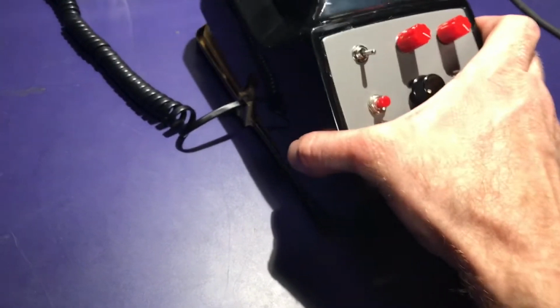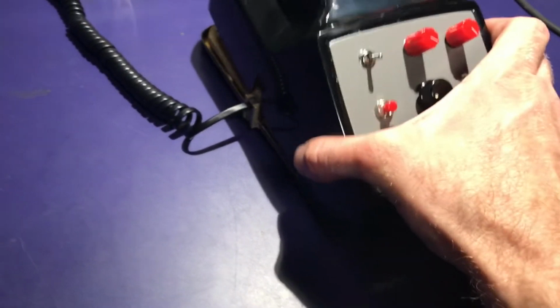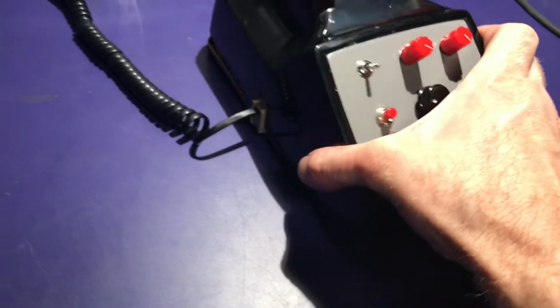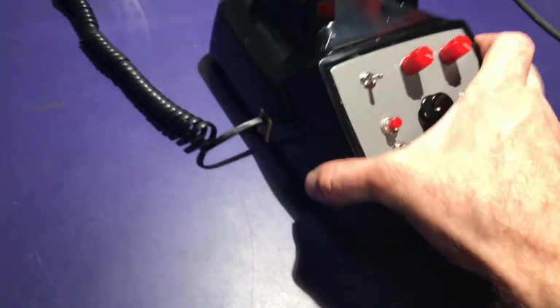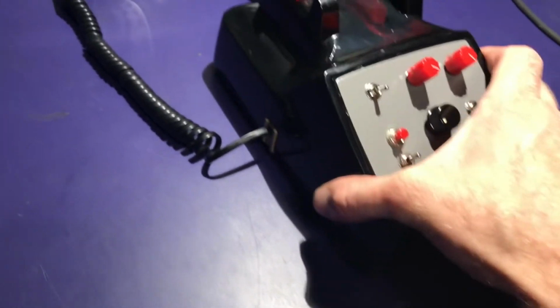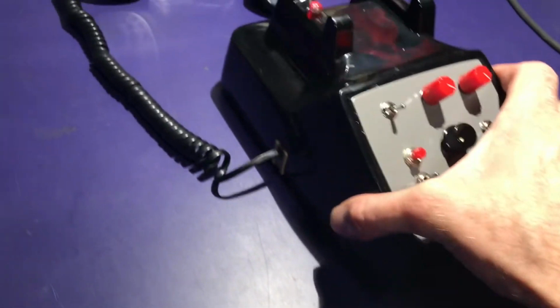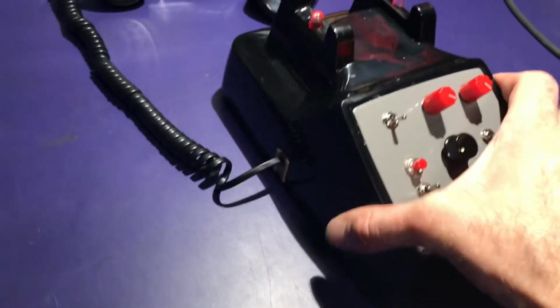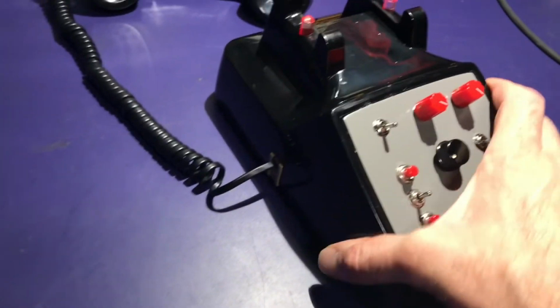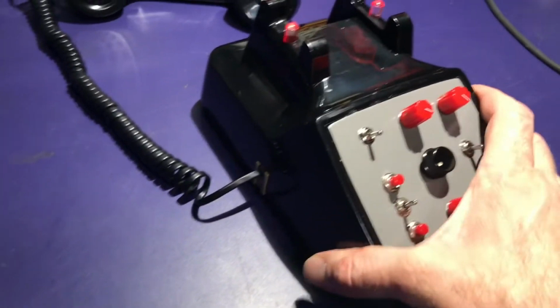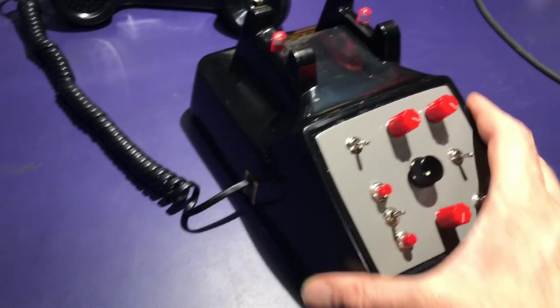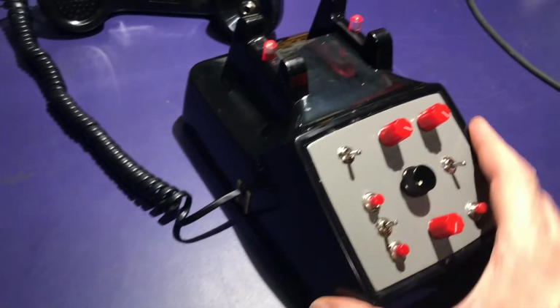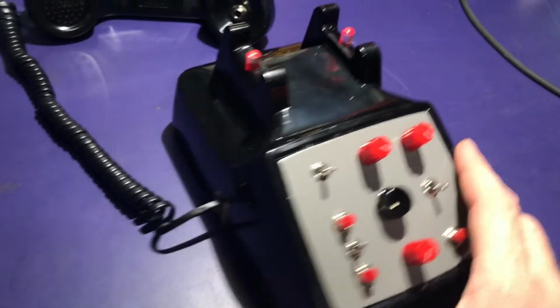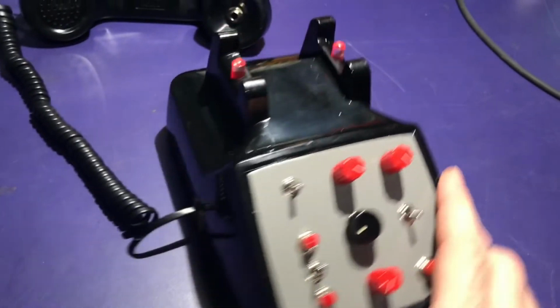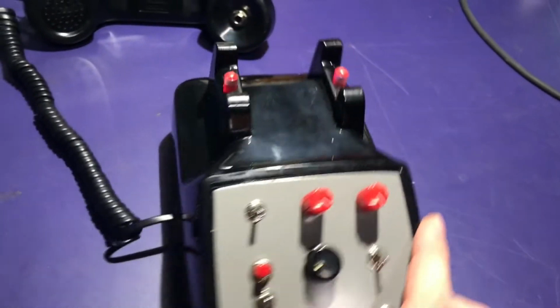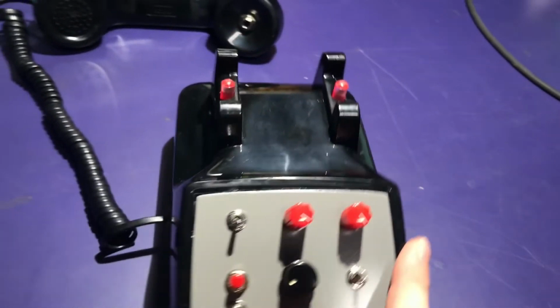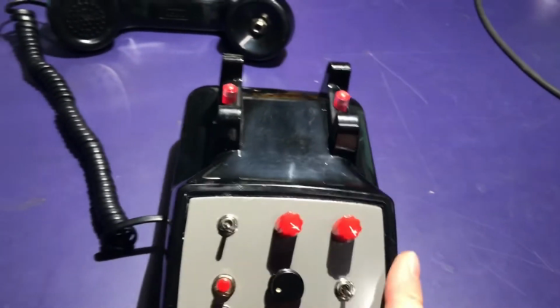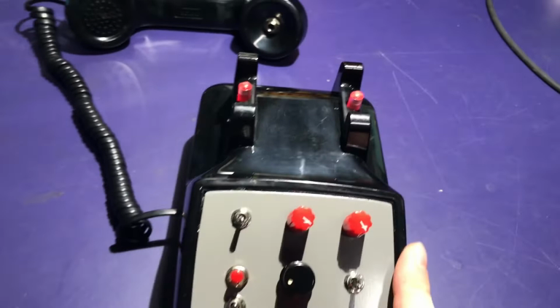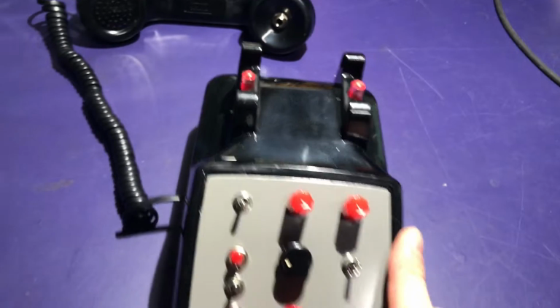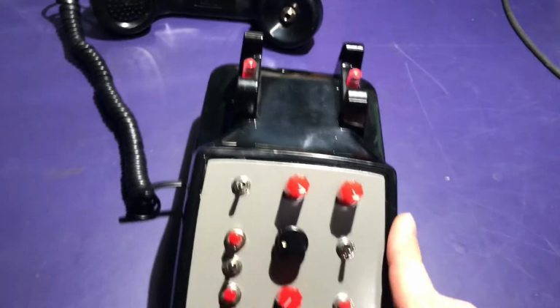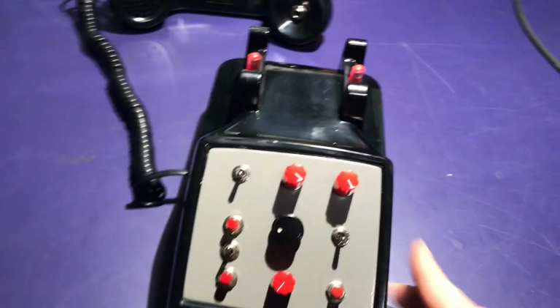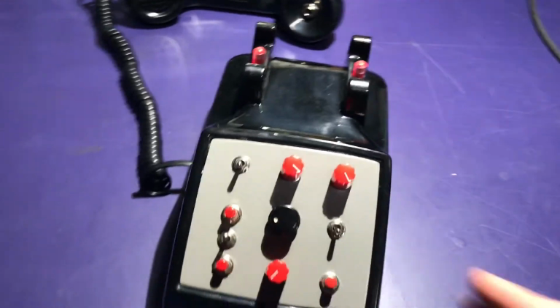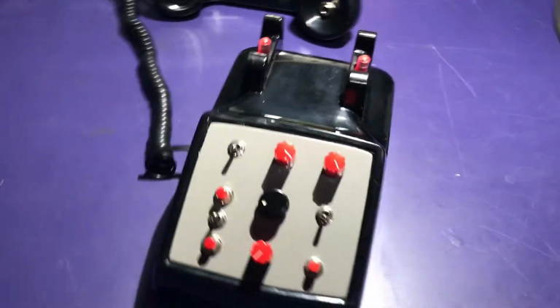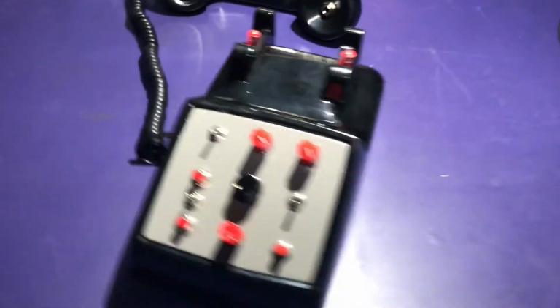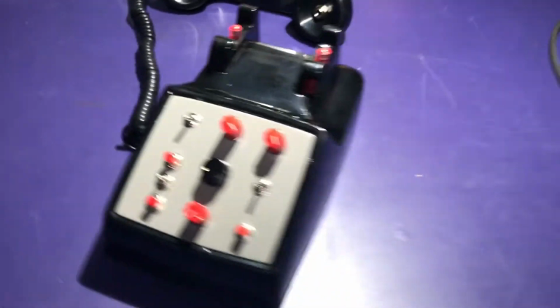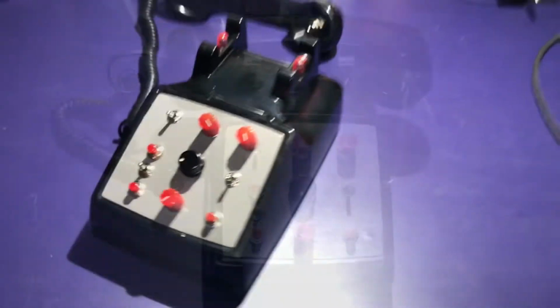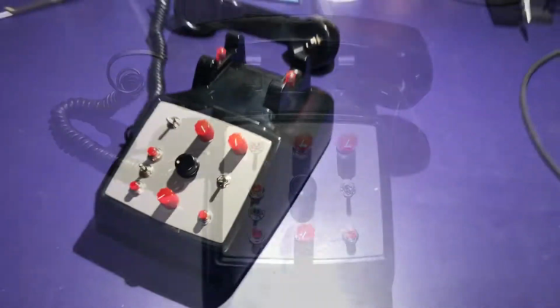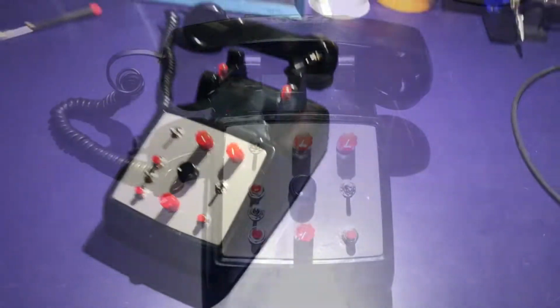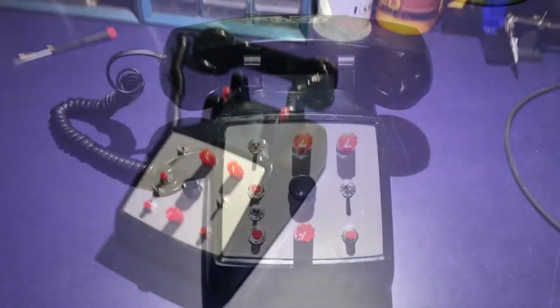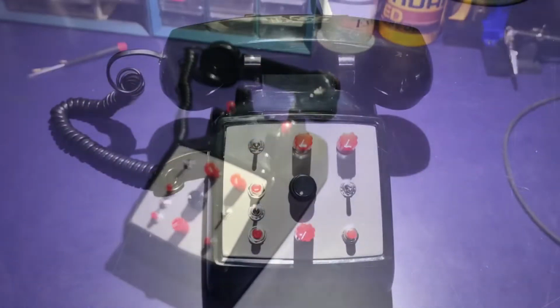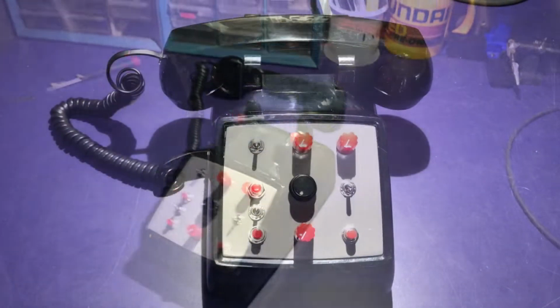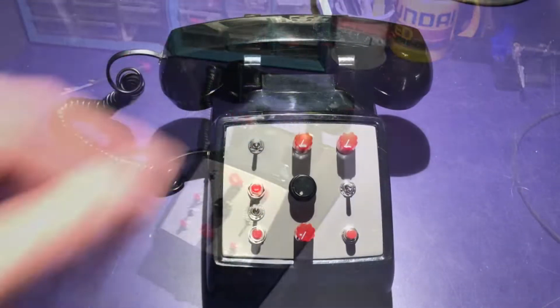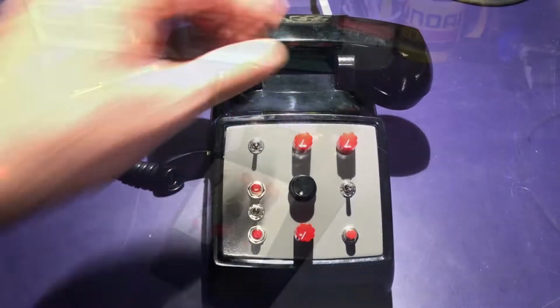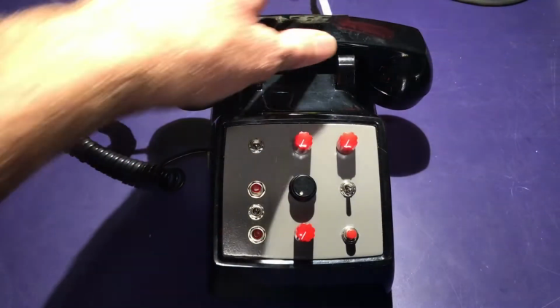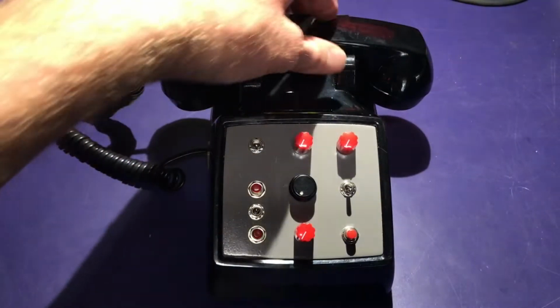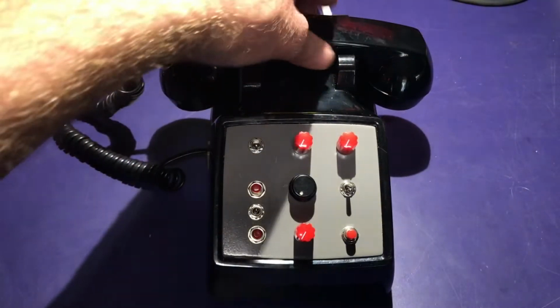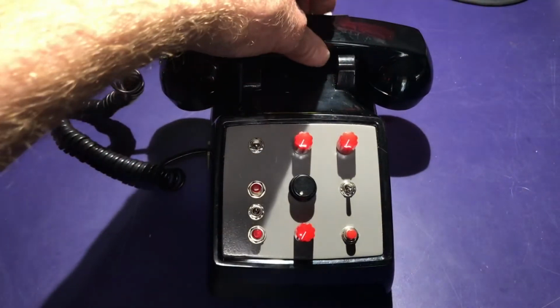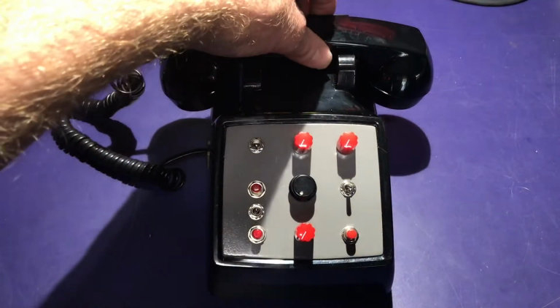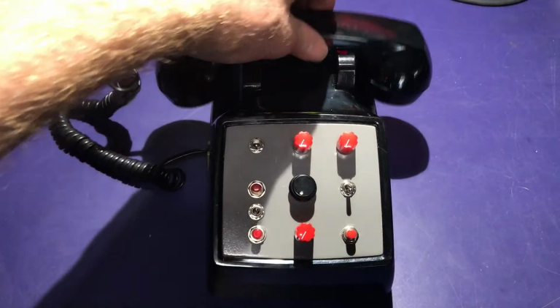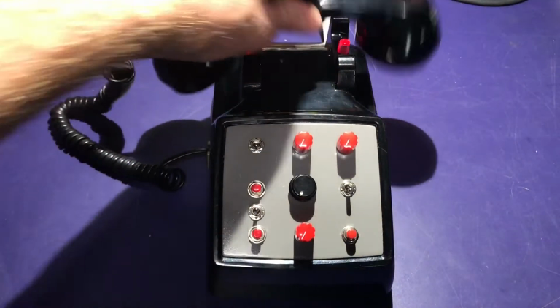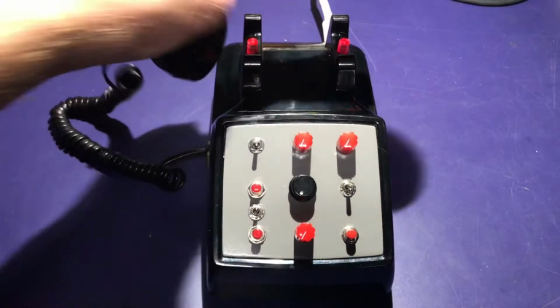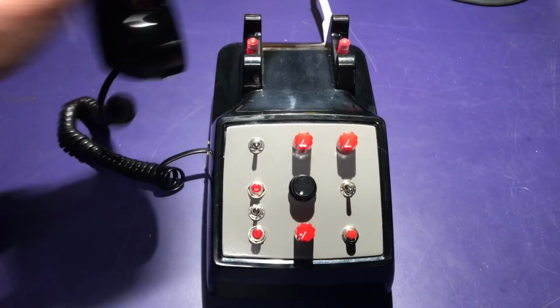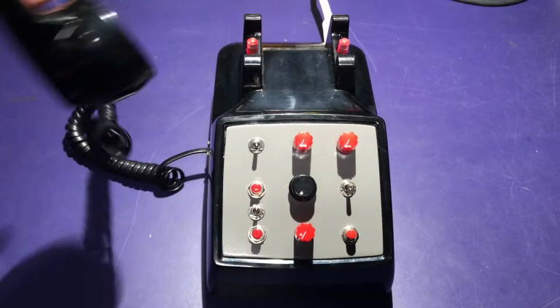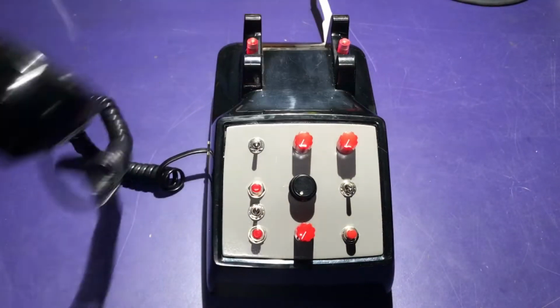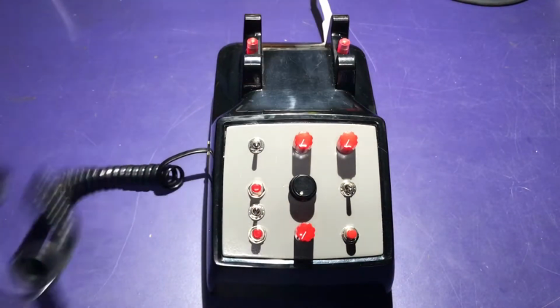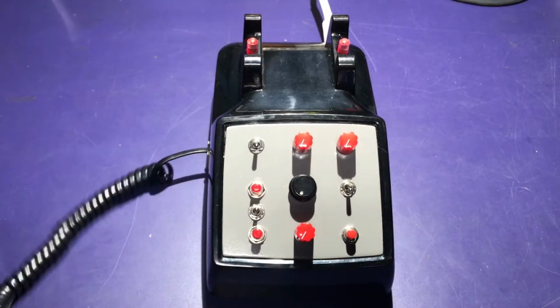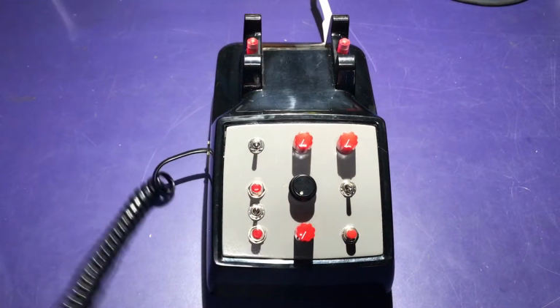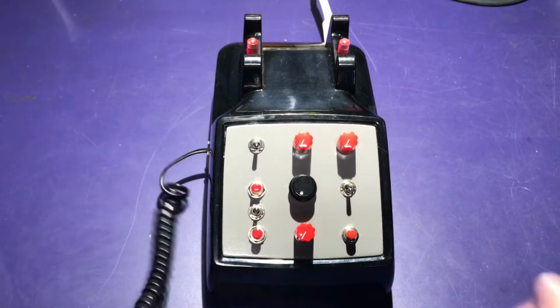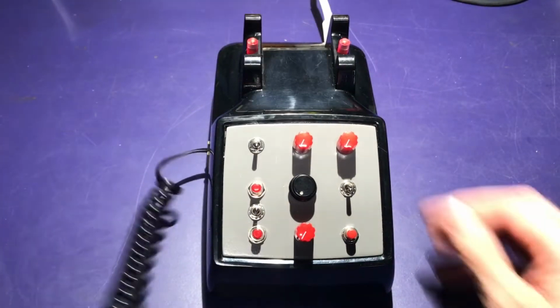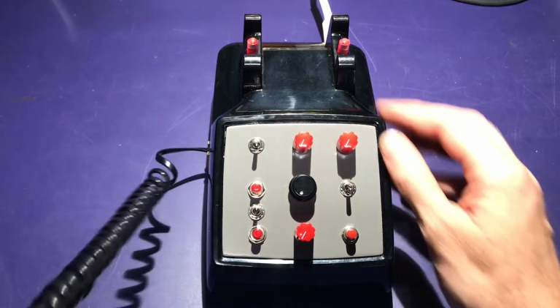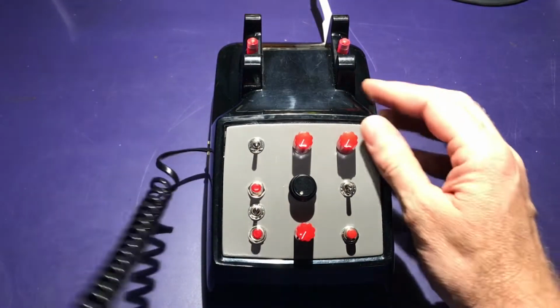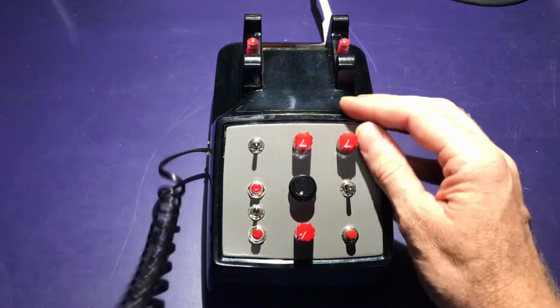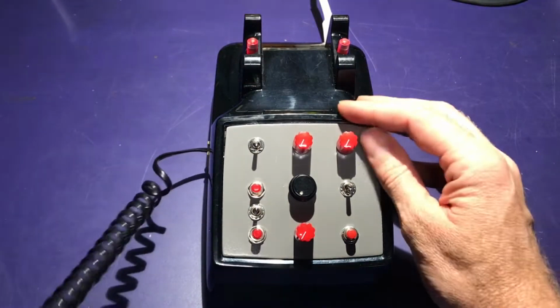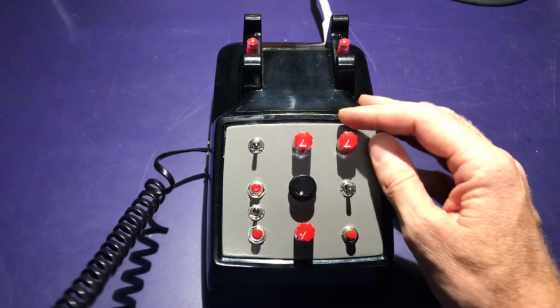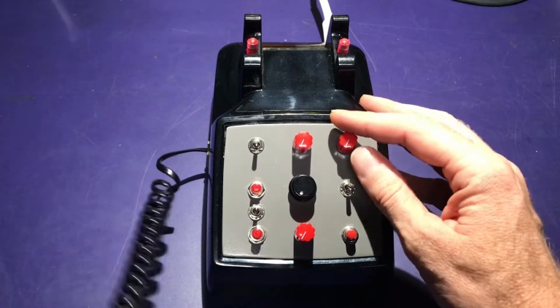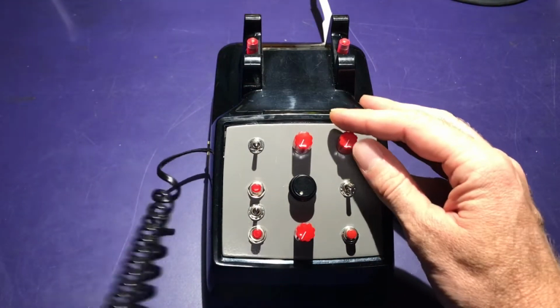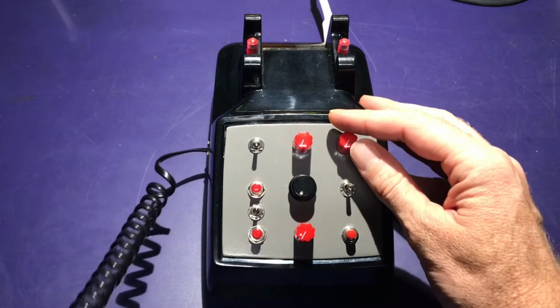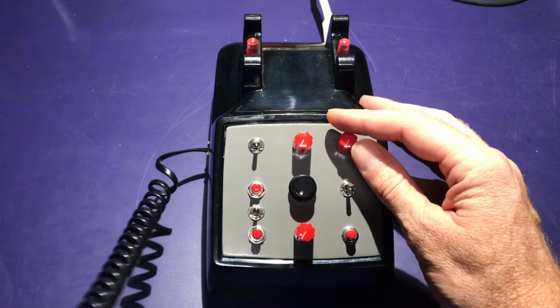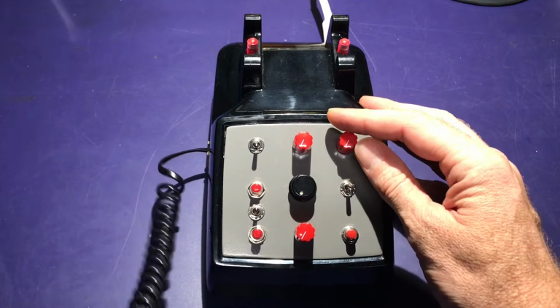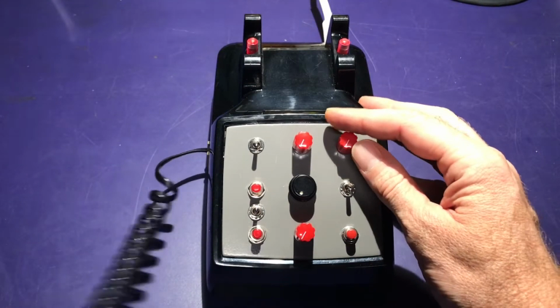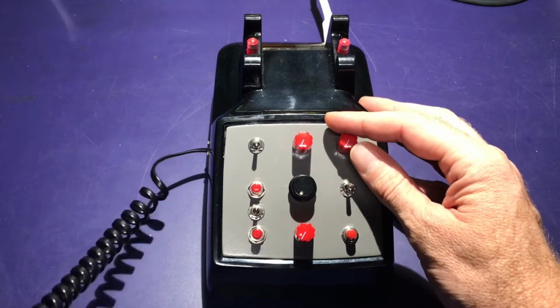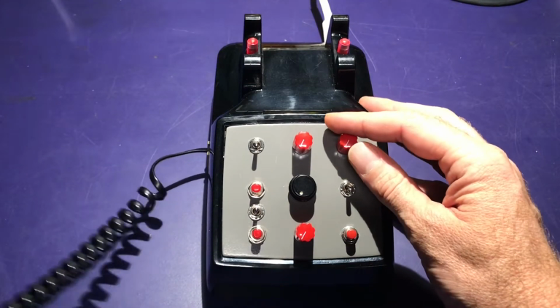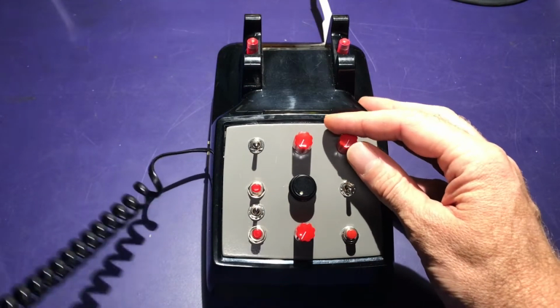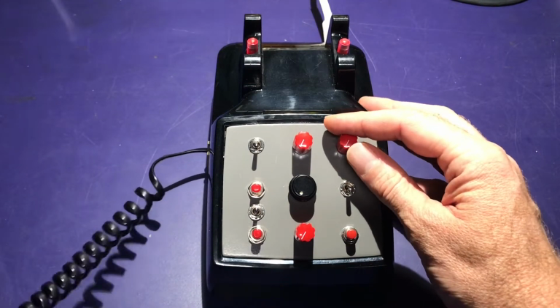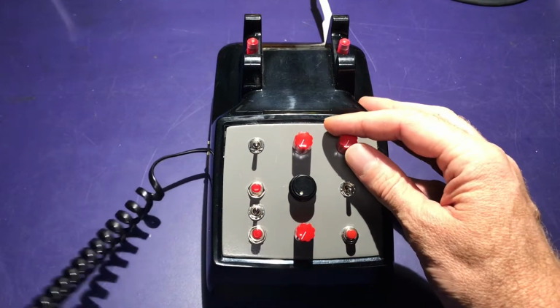I just took out the original keypad and cut a little board. I think that's about it. Check, check...